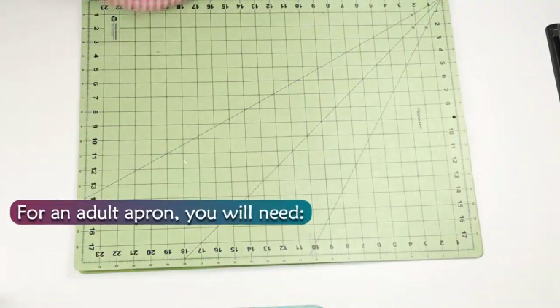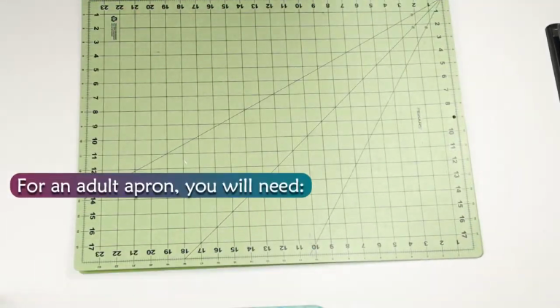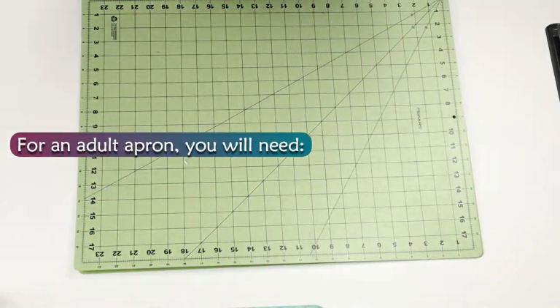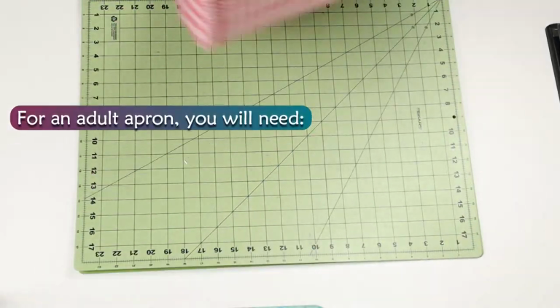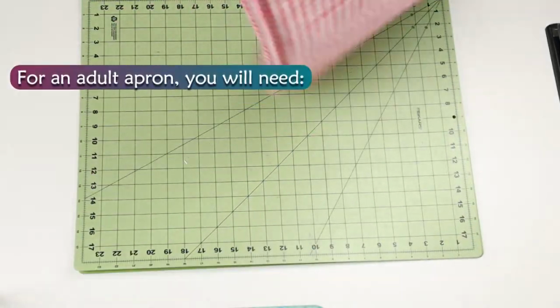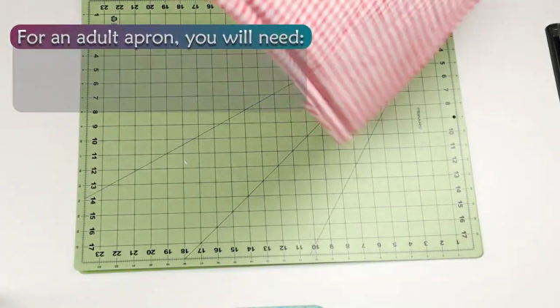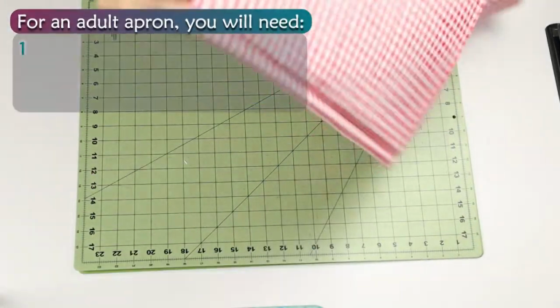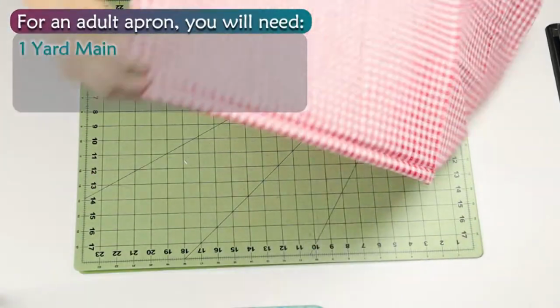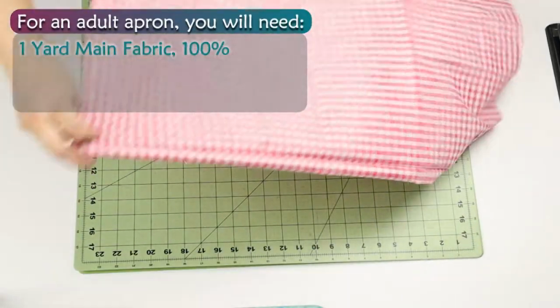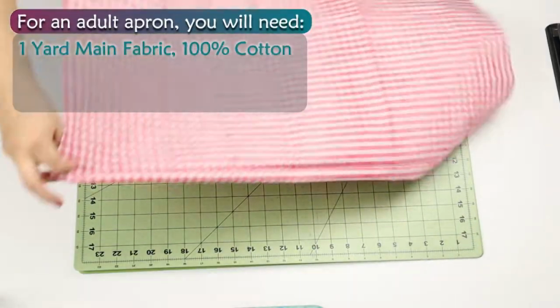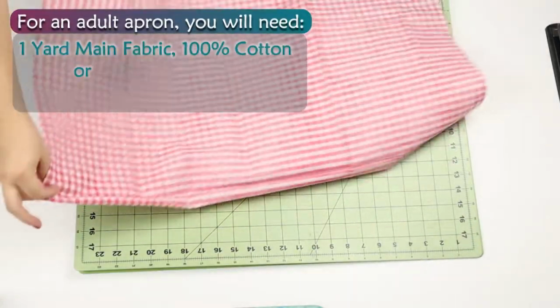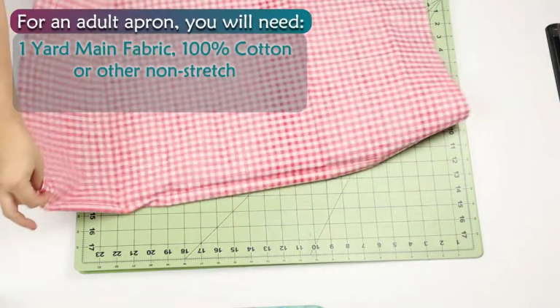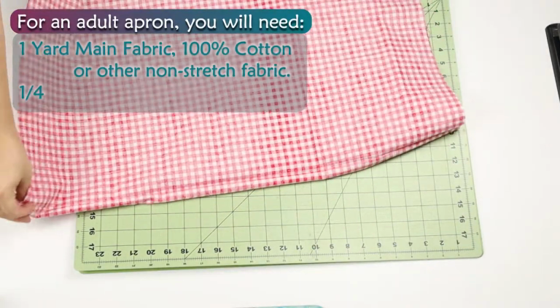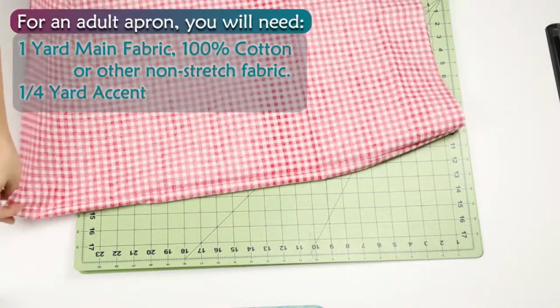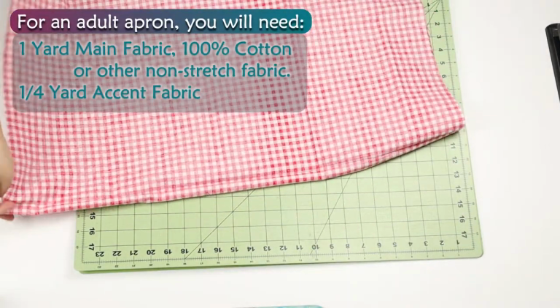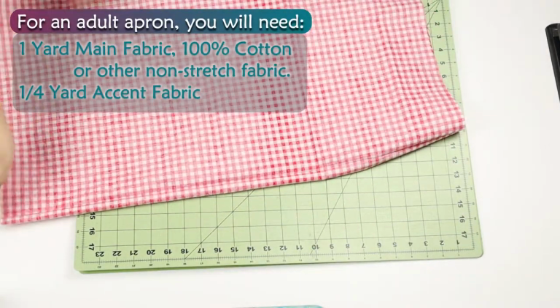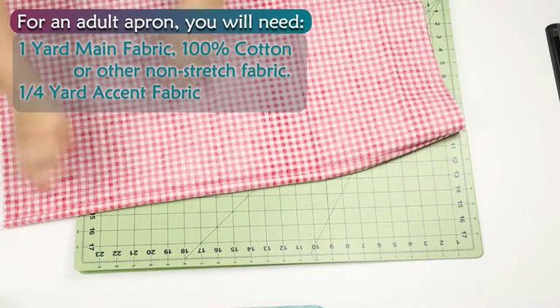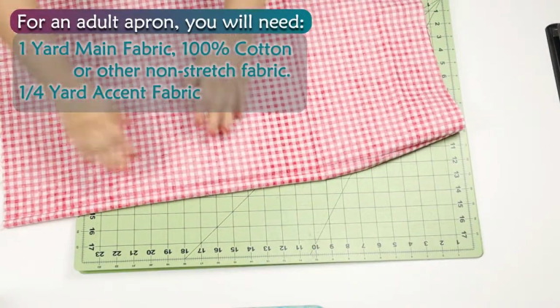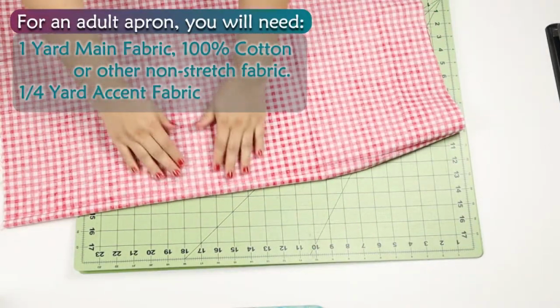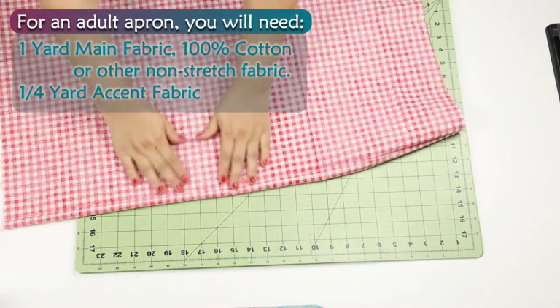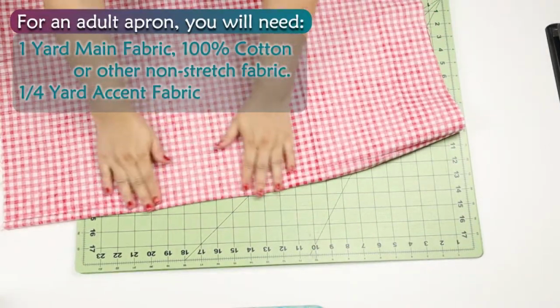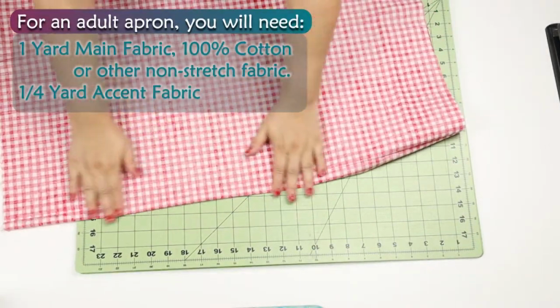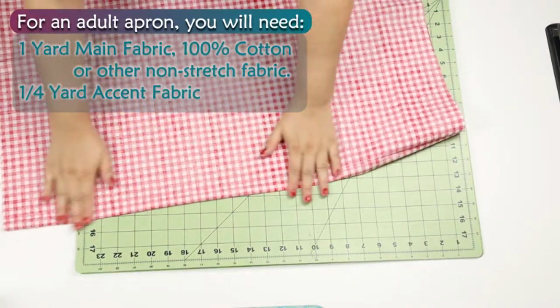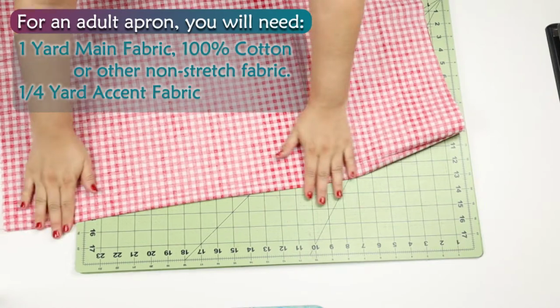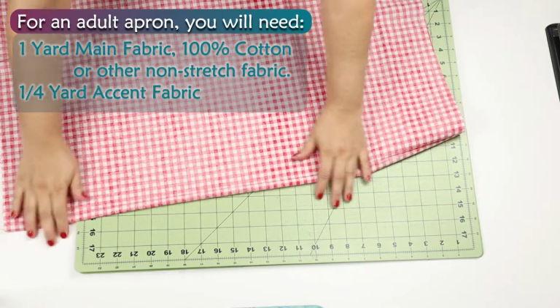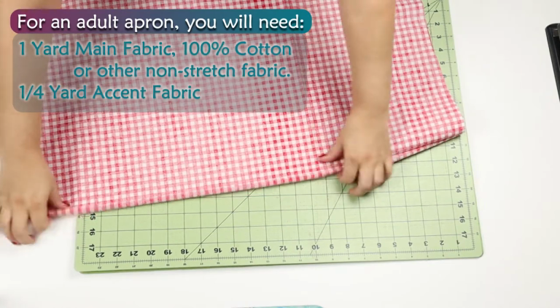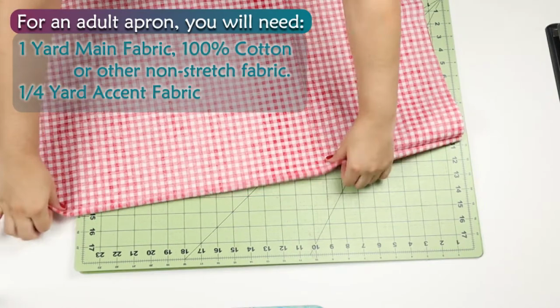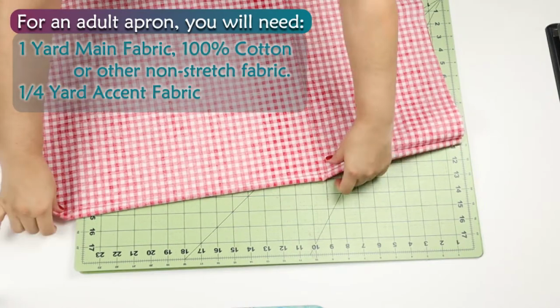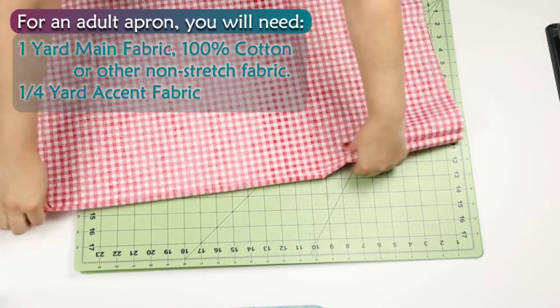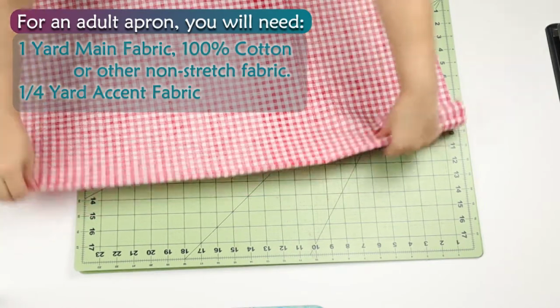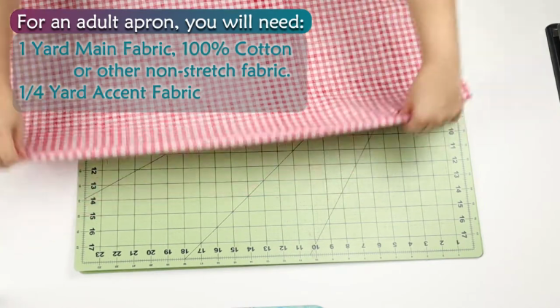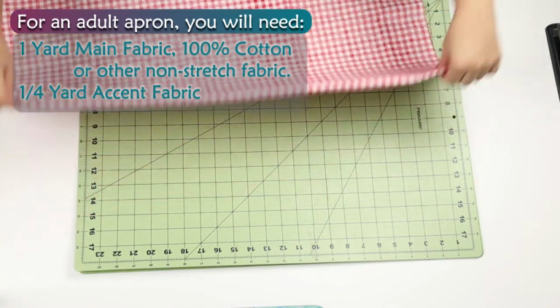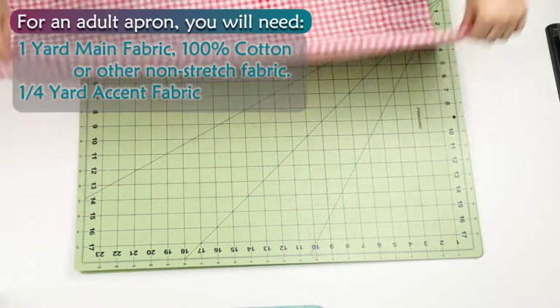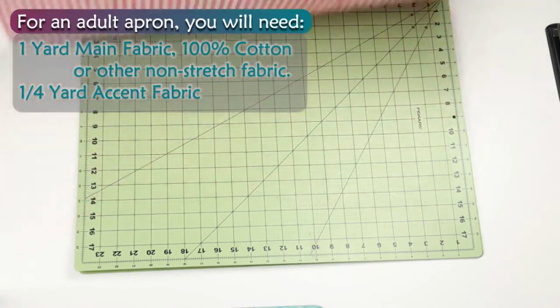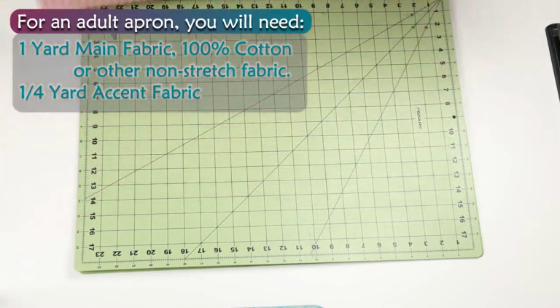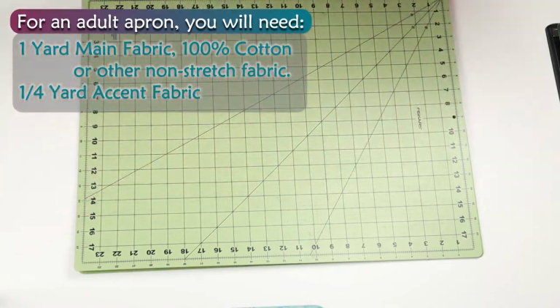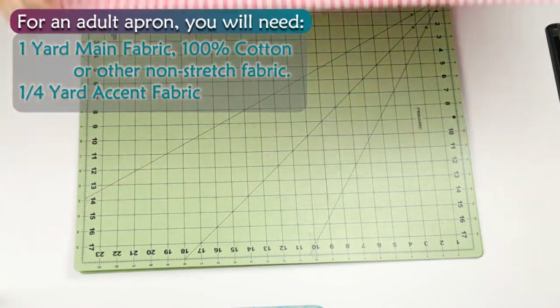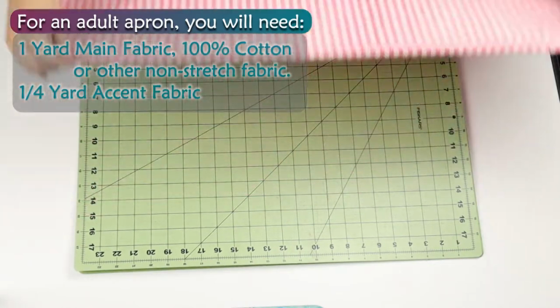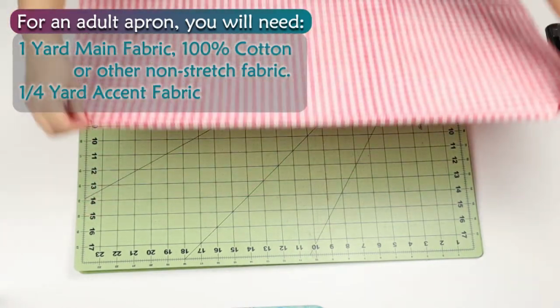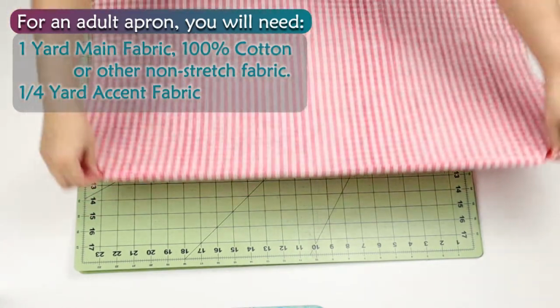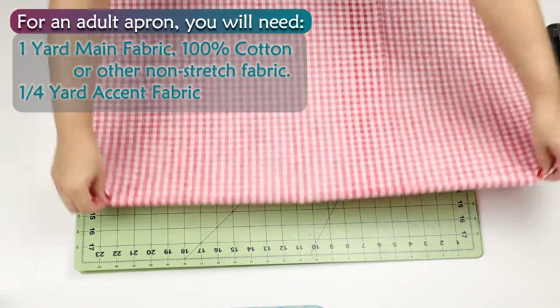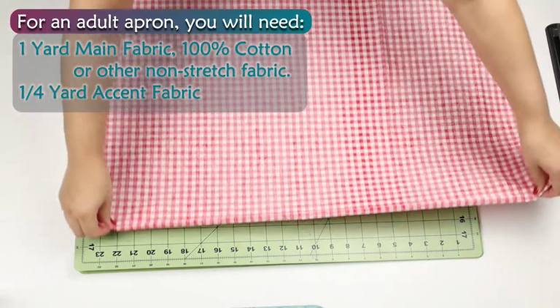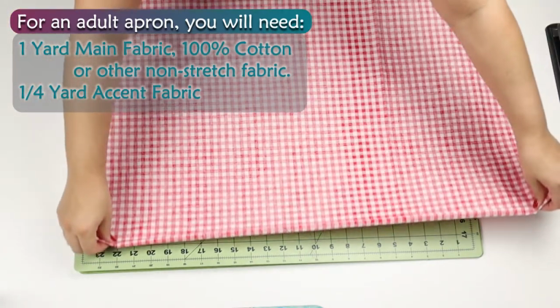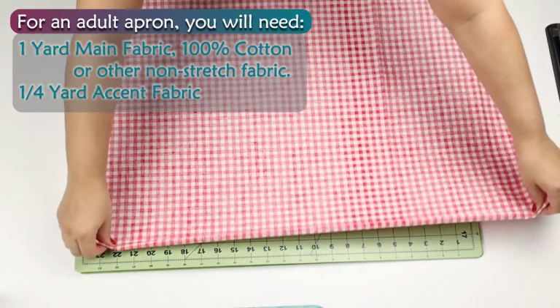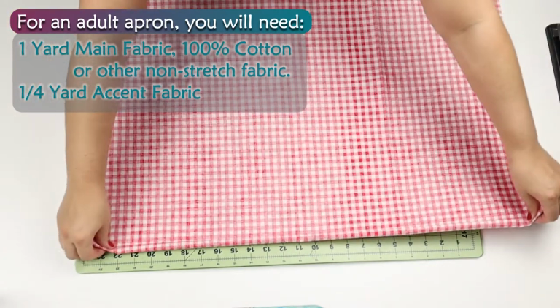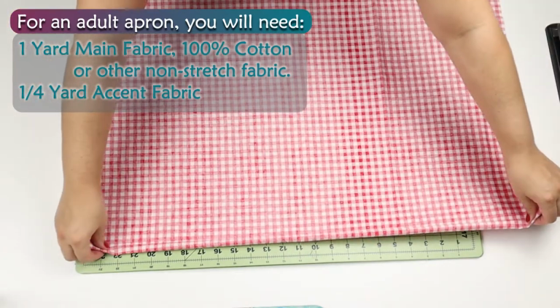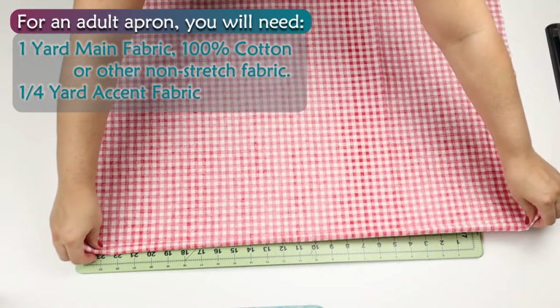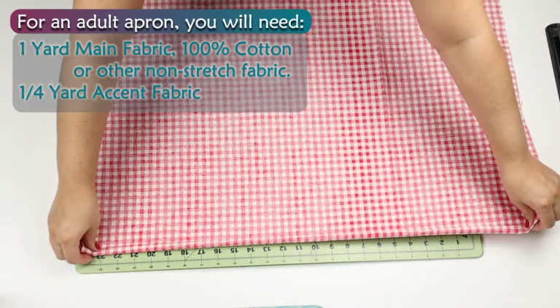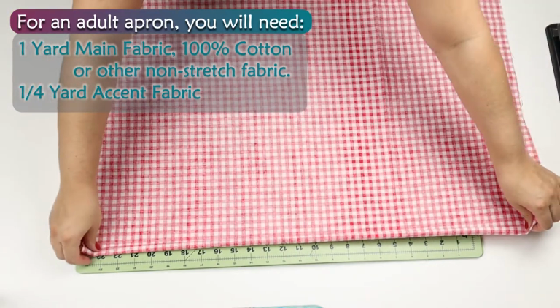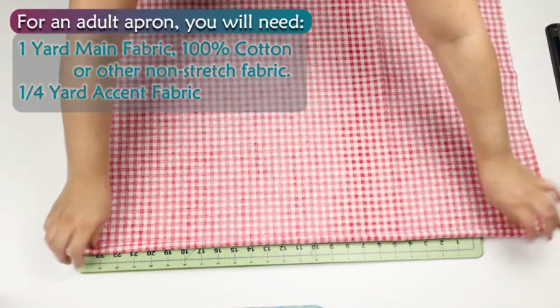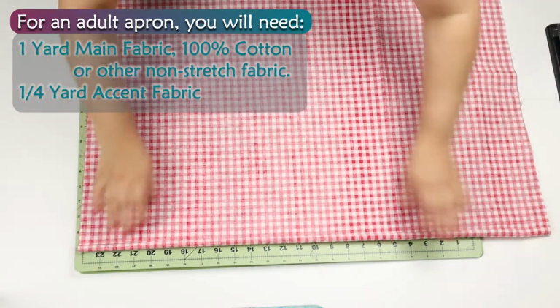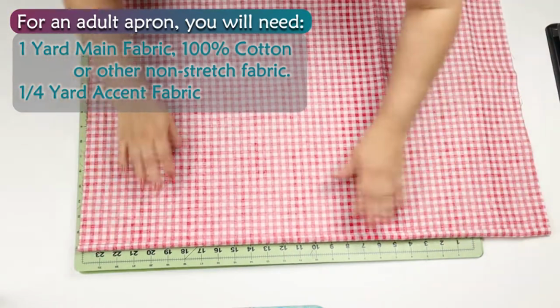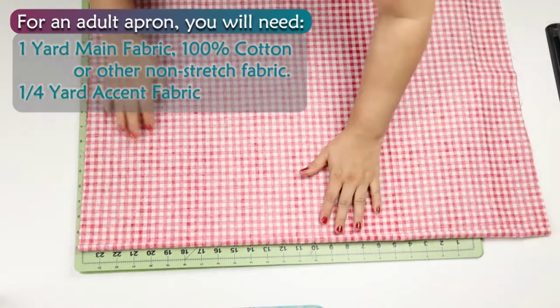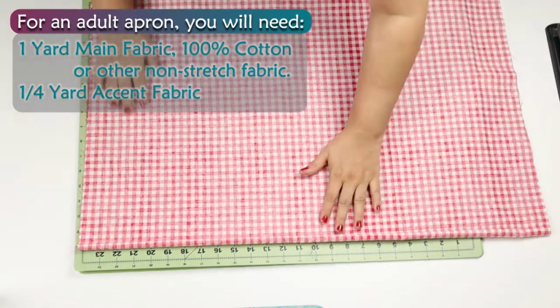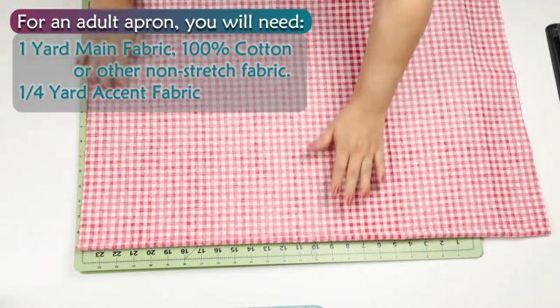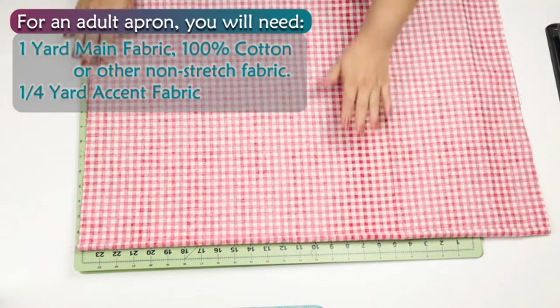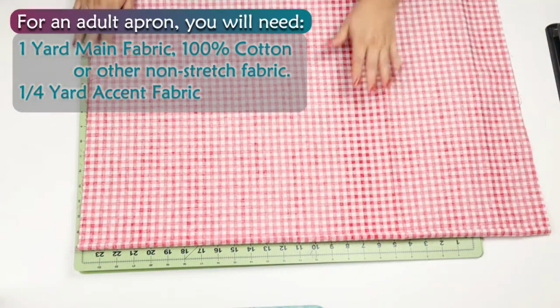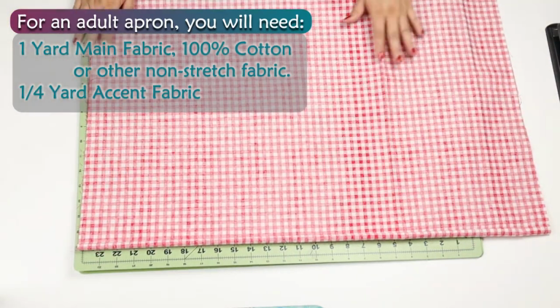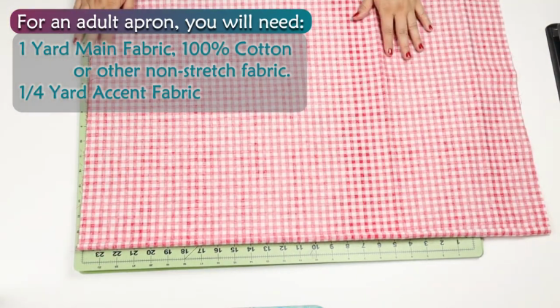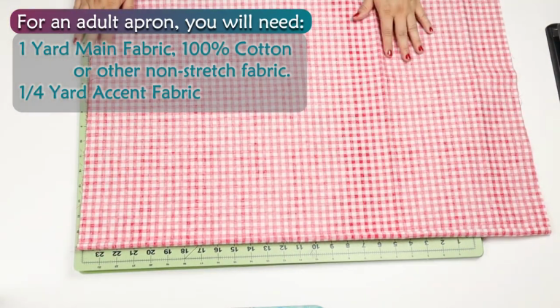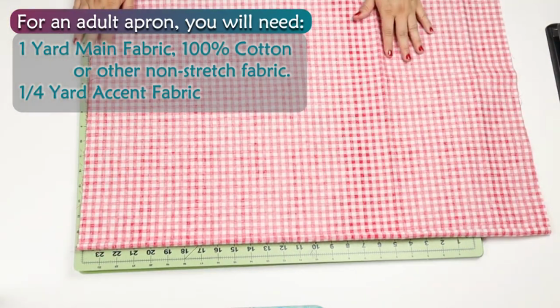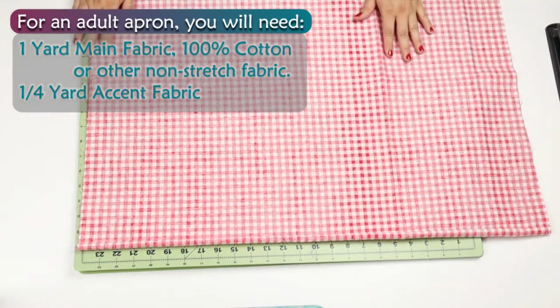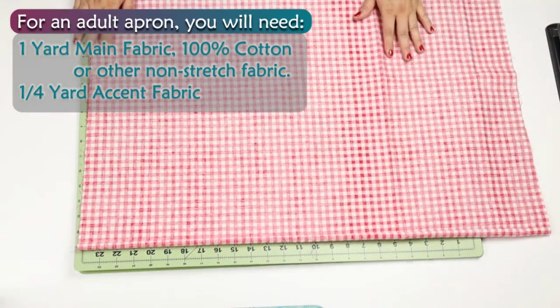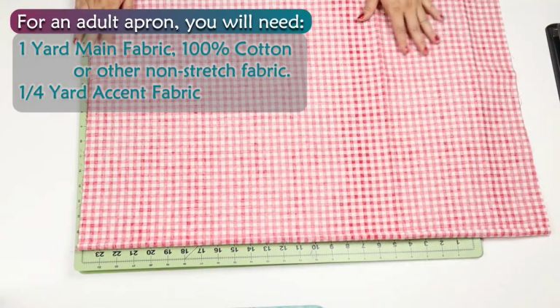For an adult apron, you will need one yard of main fabric — 100% cotton or other non-stretch fabric — and ¼ yard accent fabric.